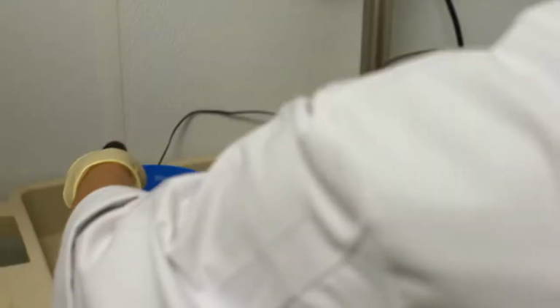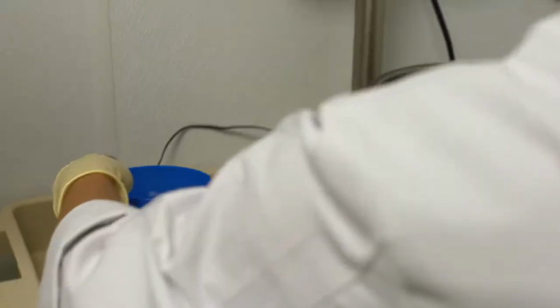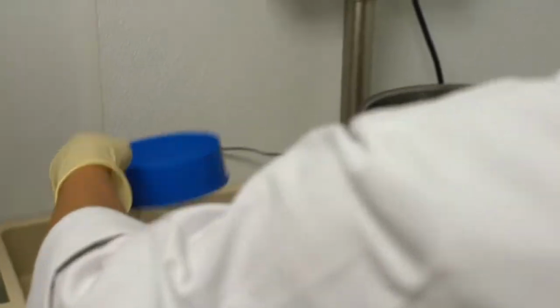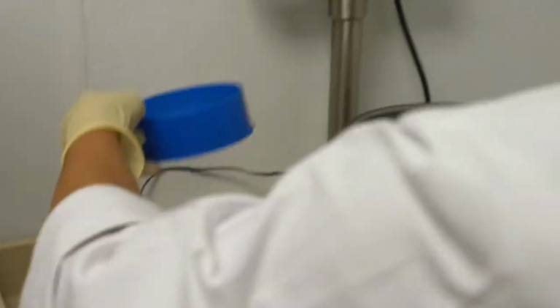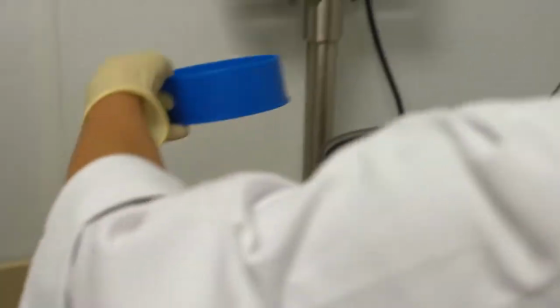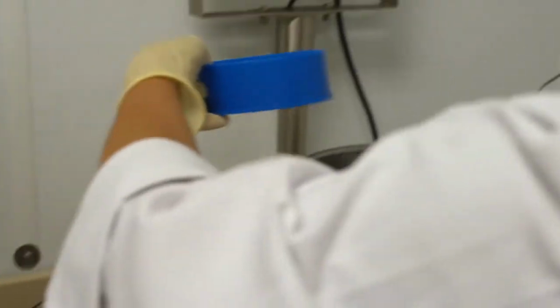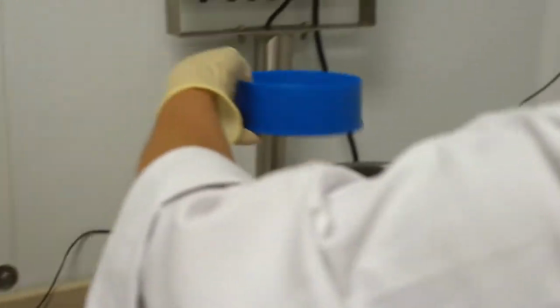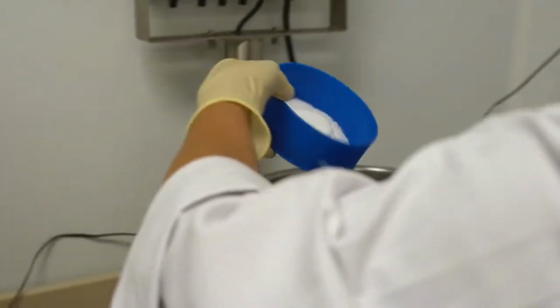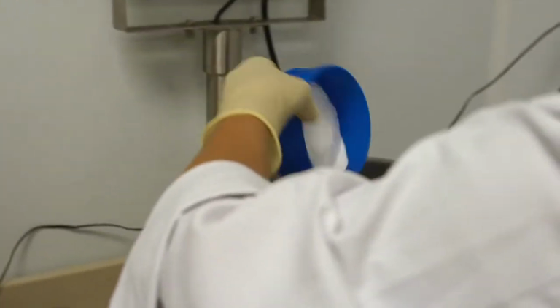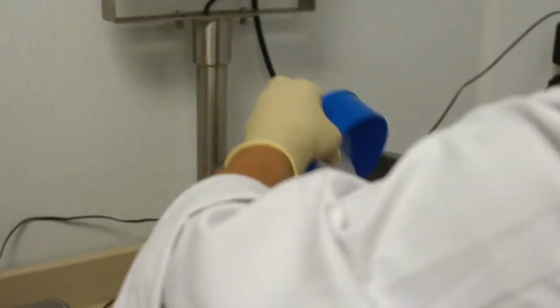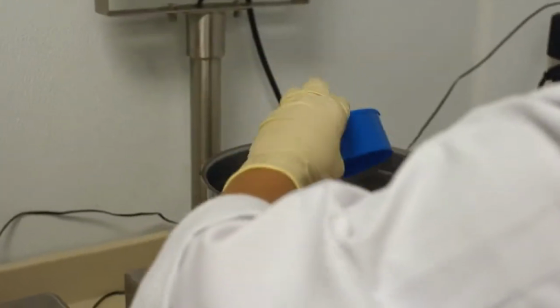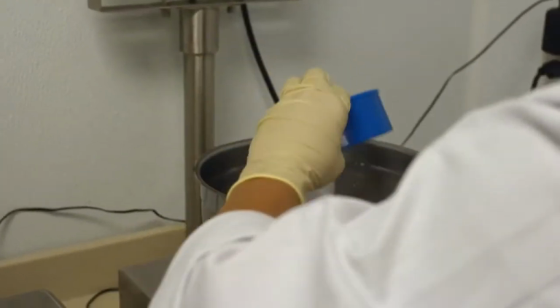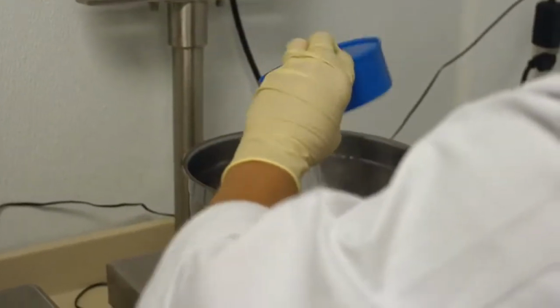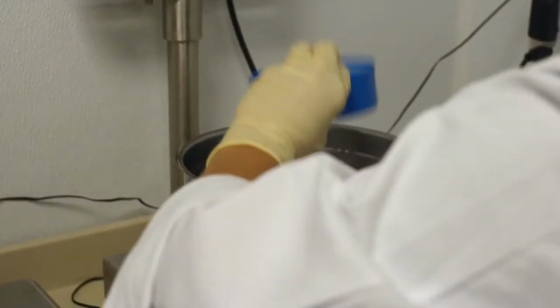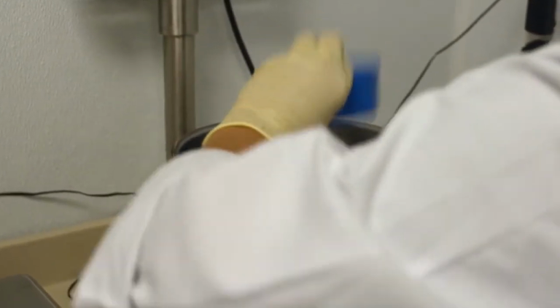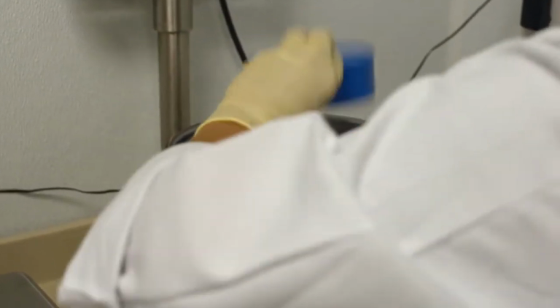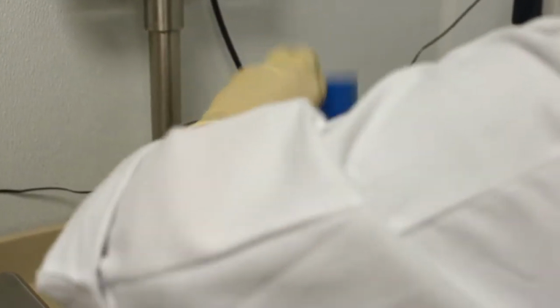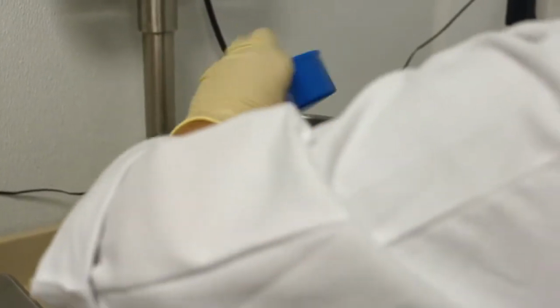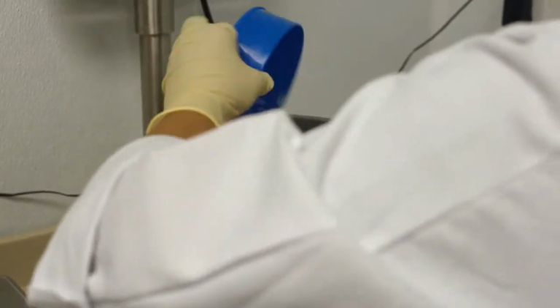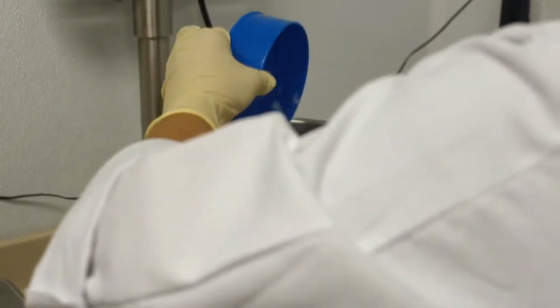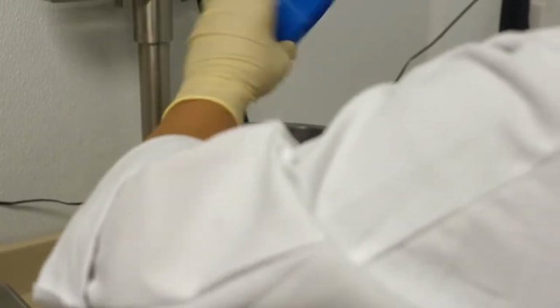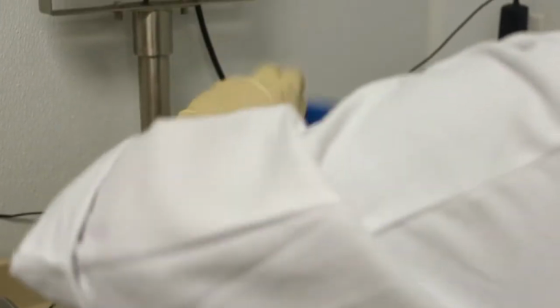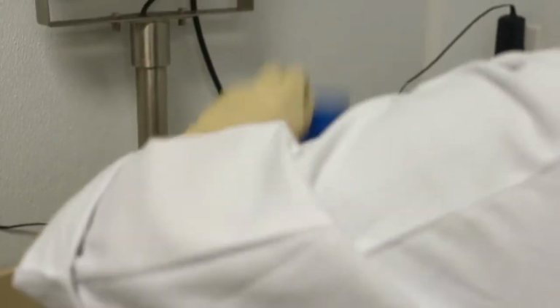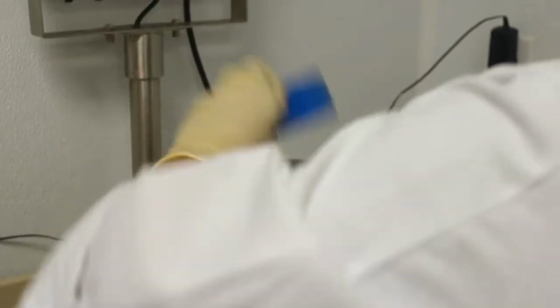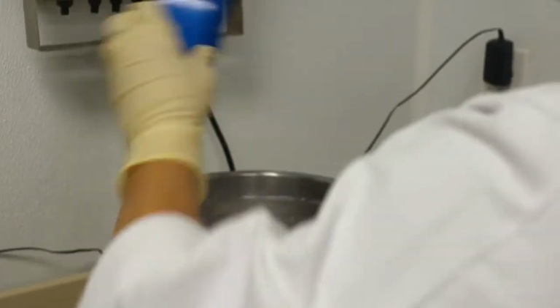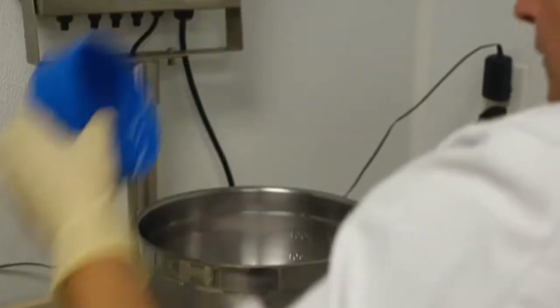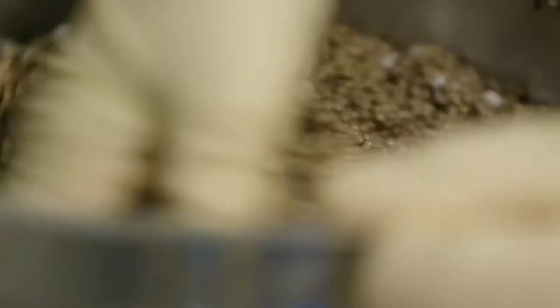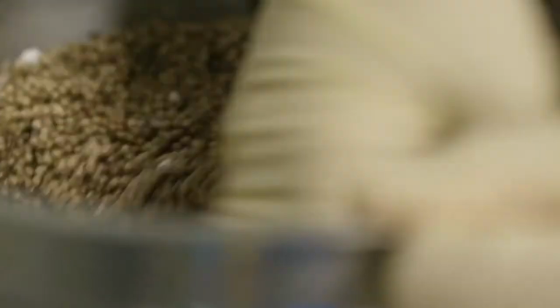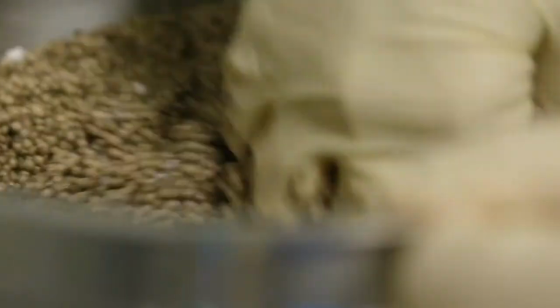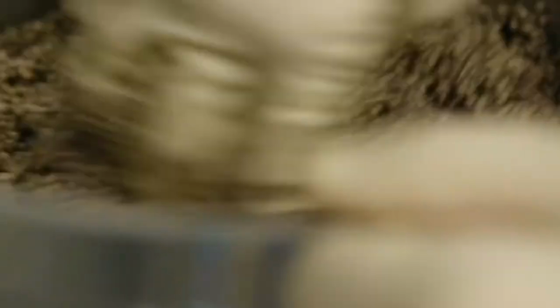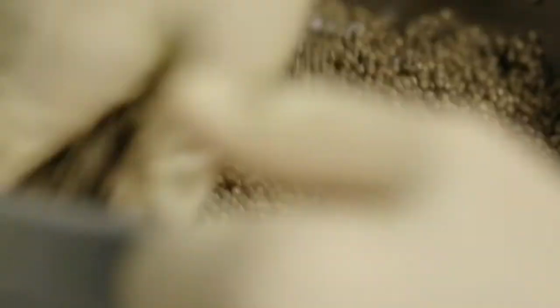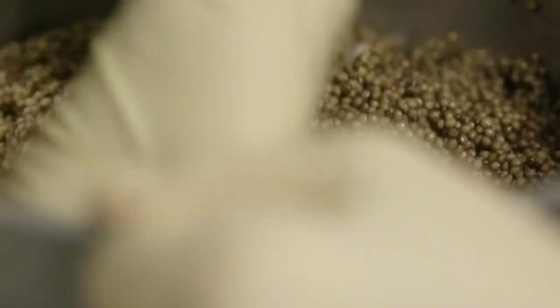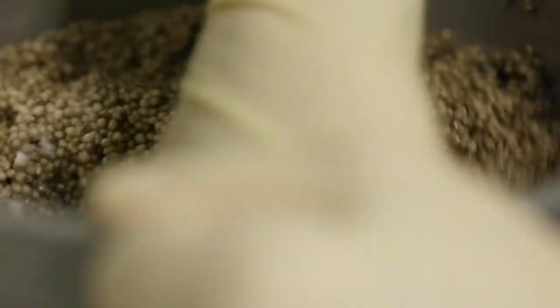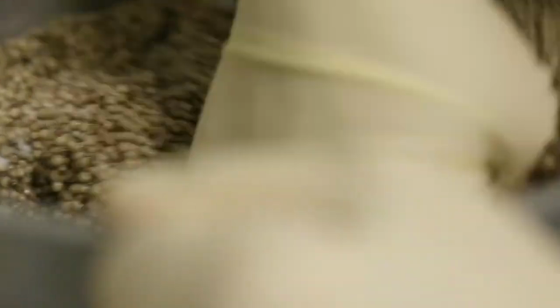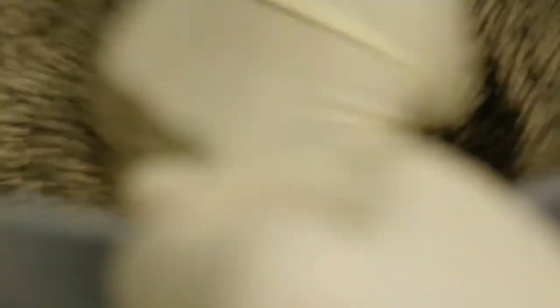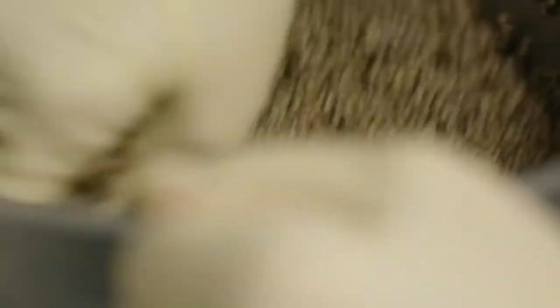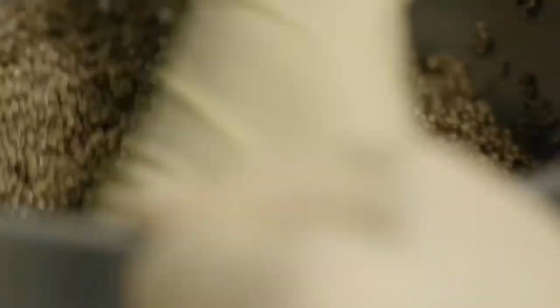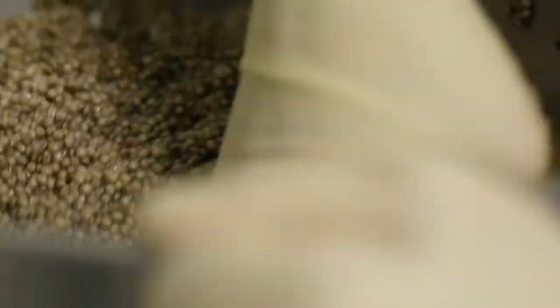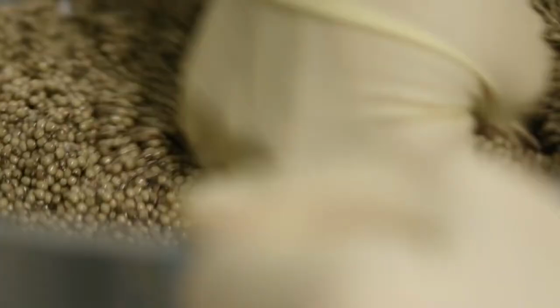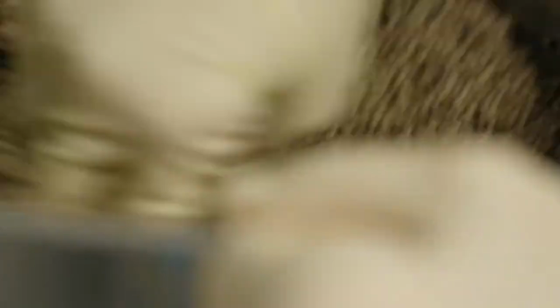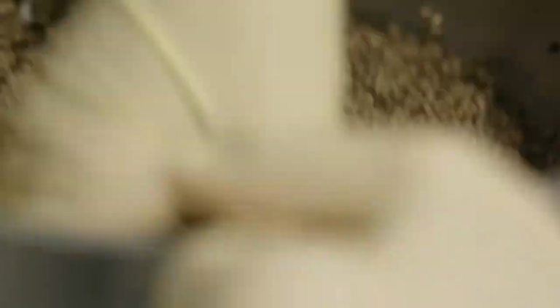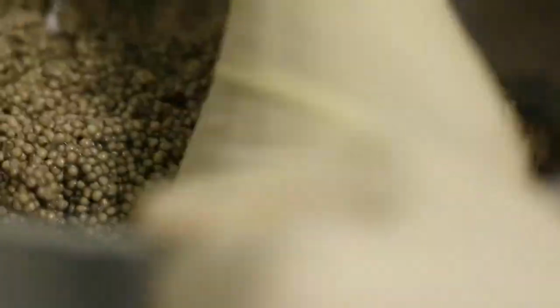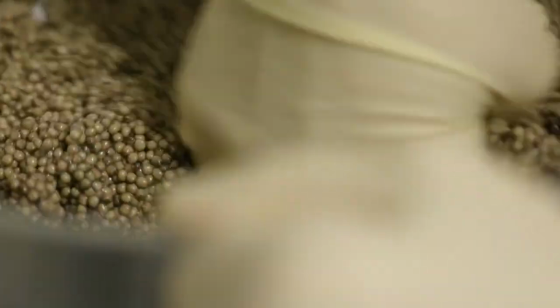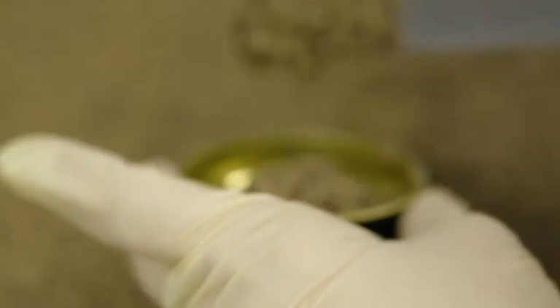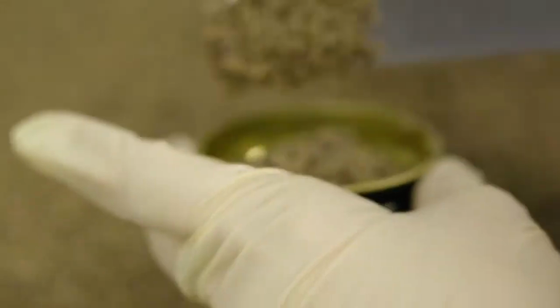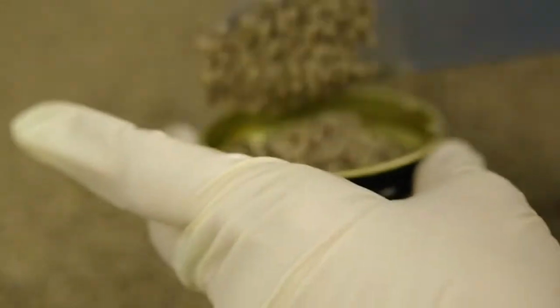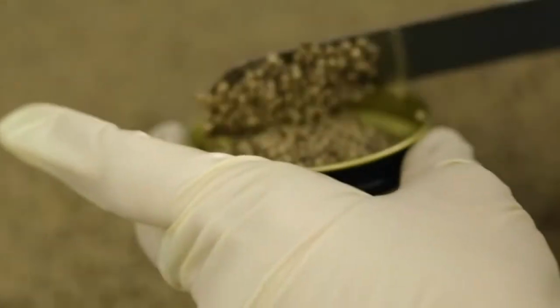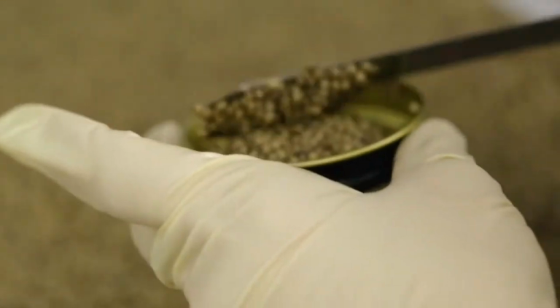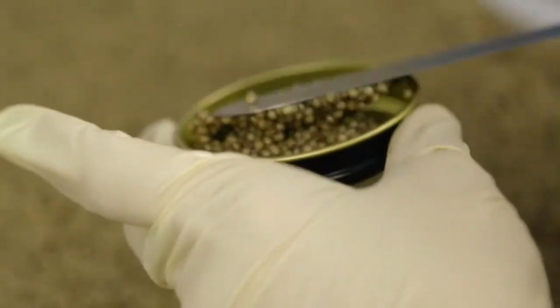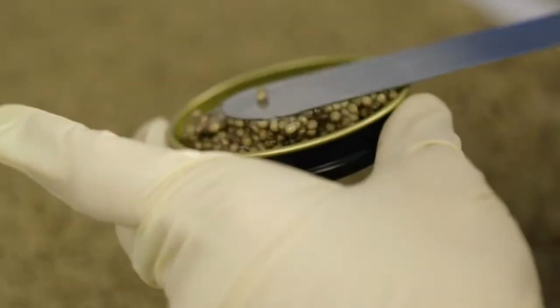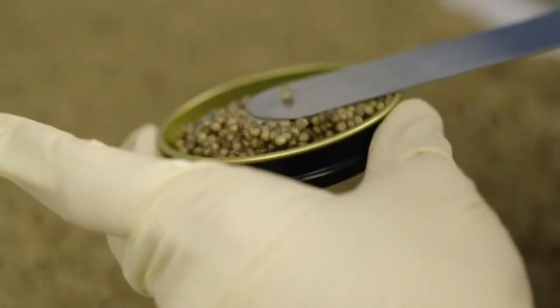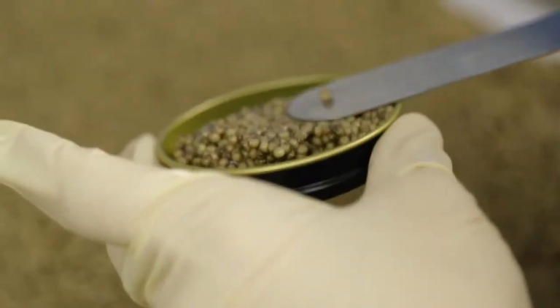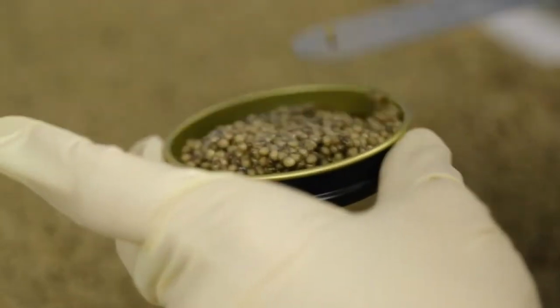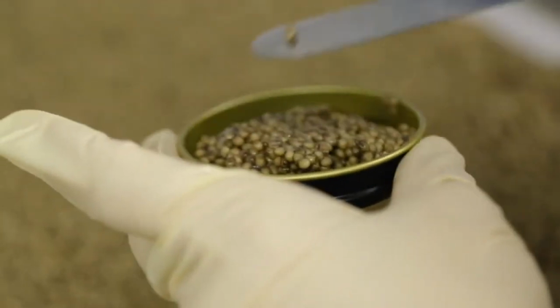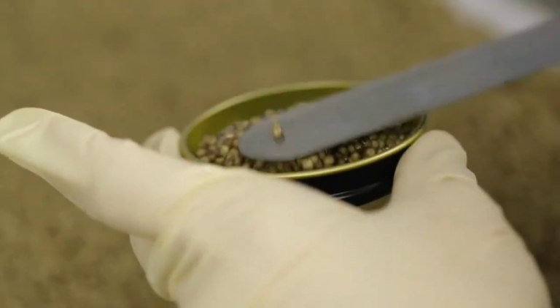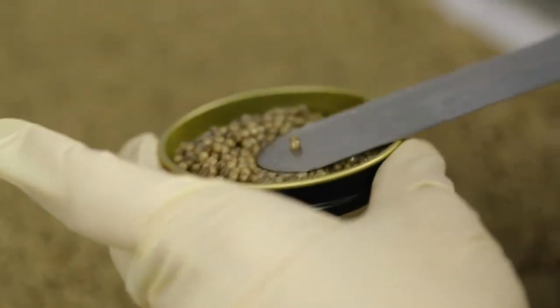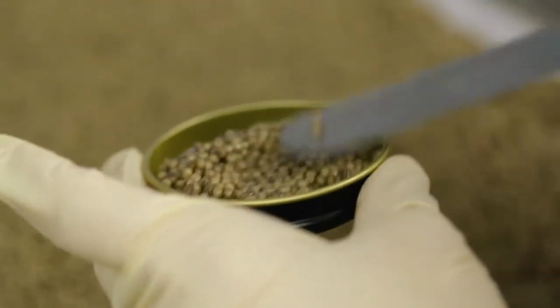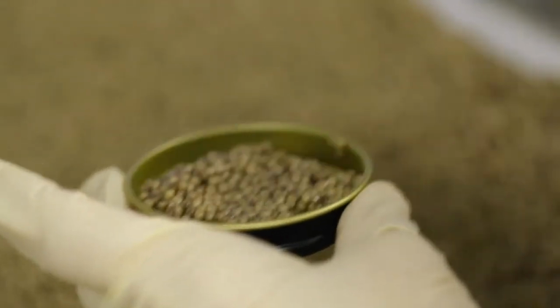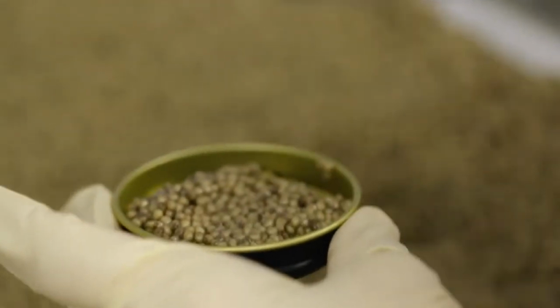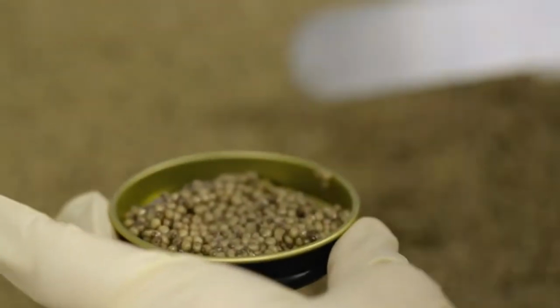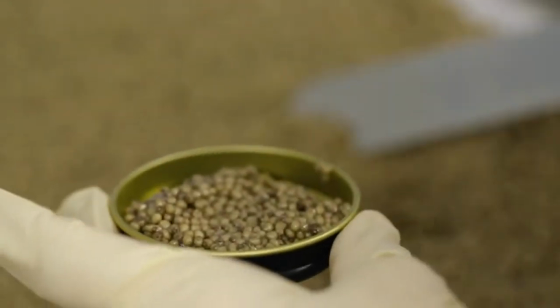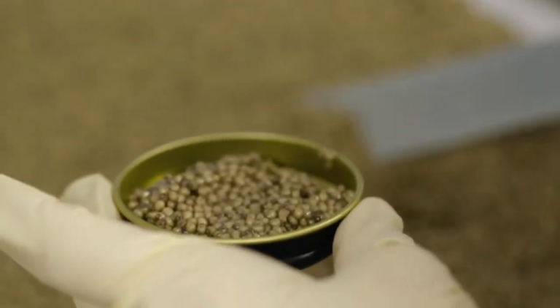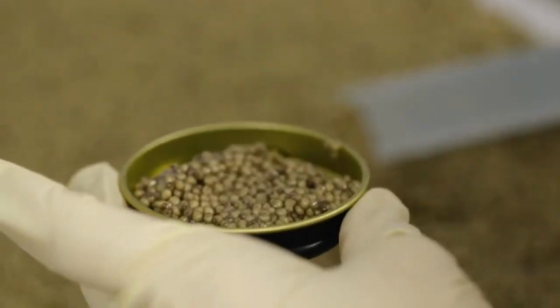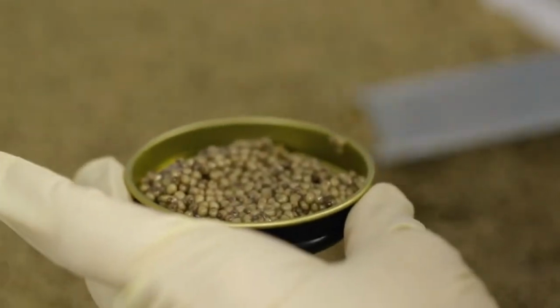After that, we dry the product and we salt it.